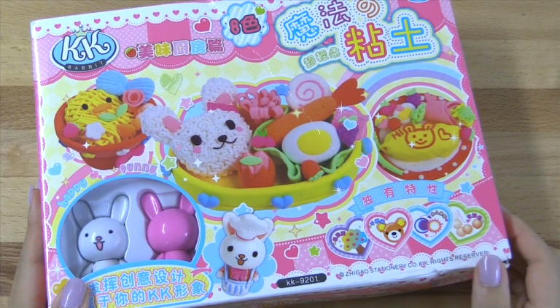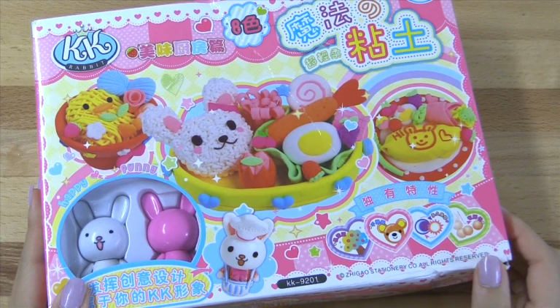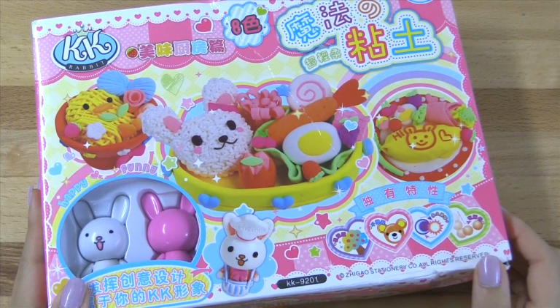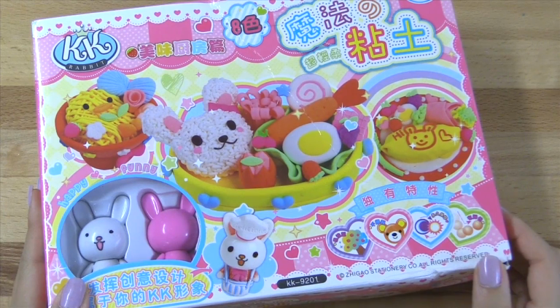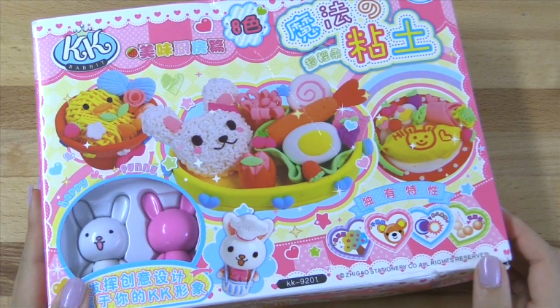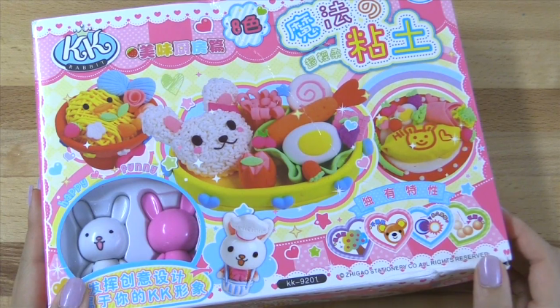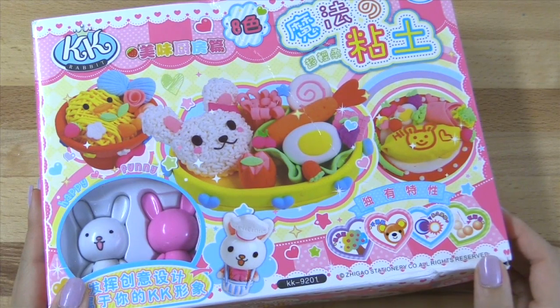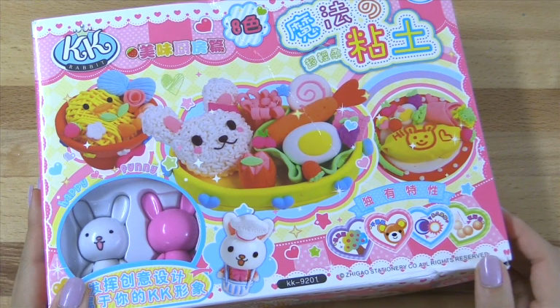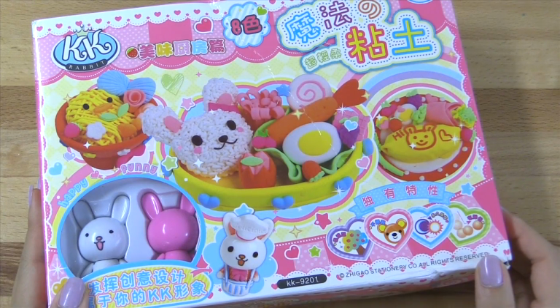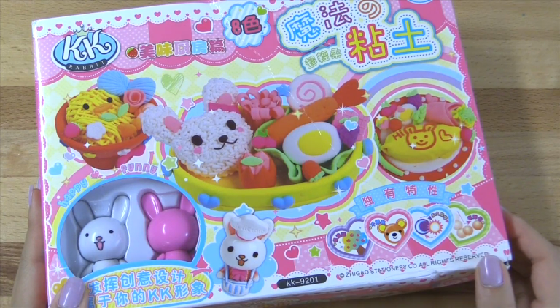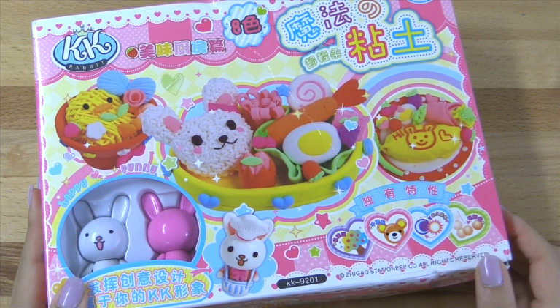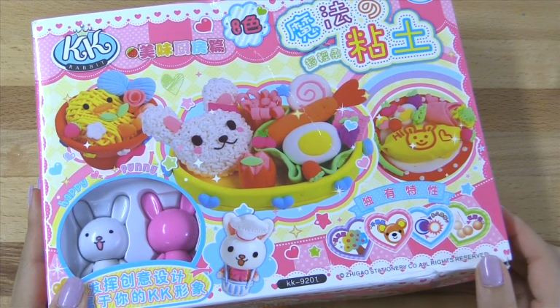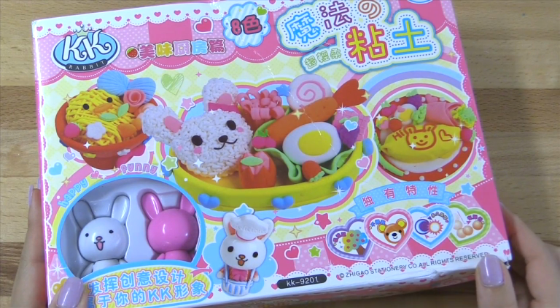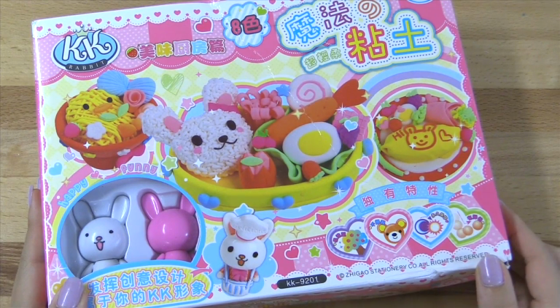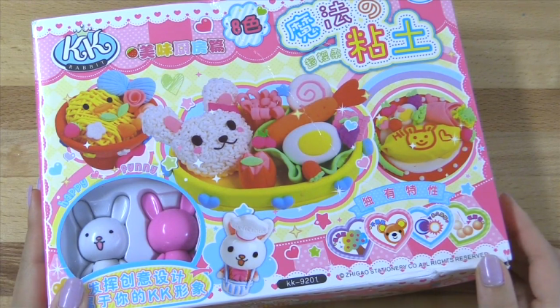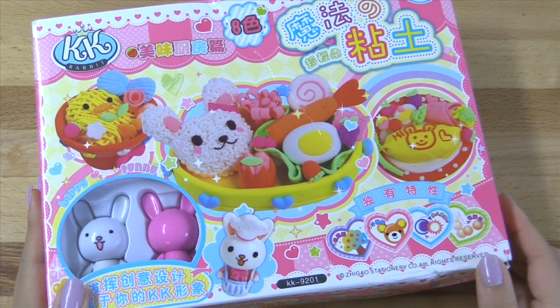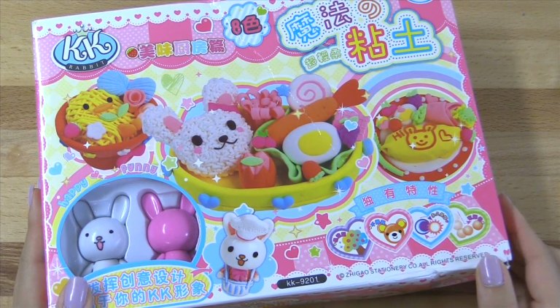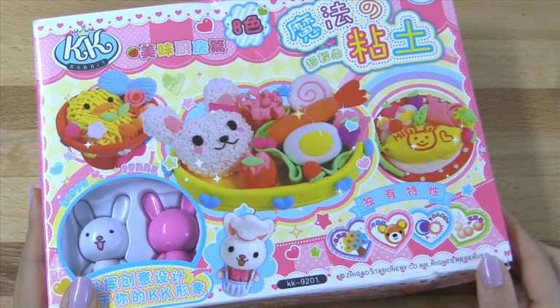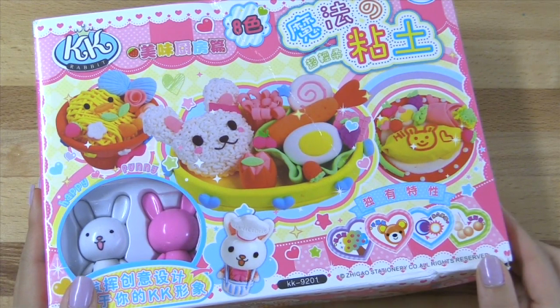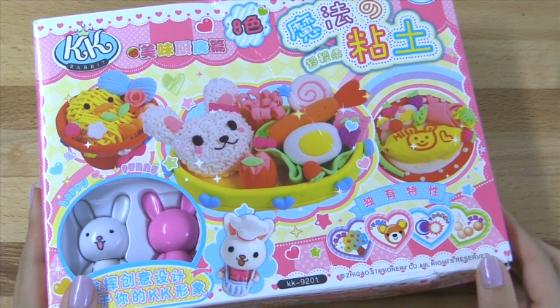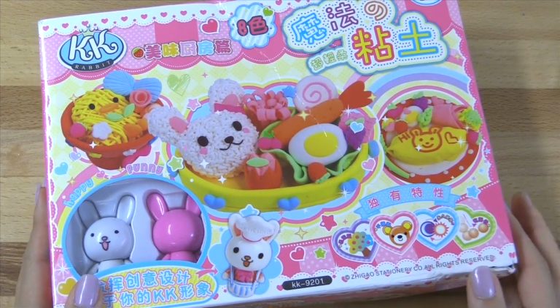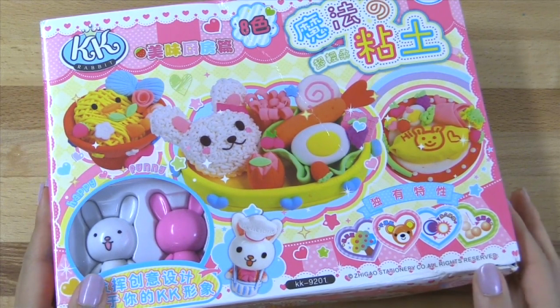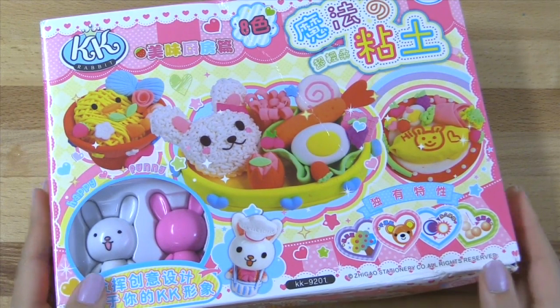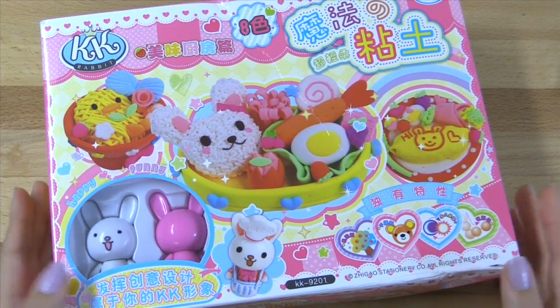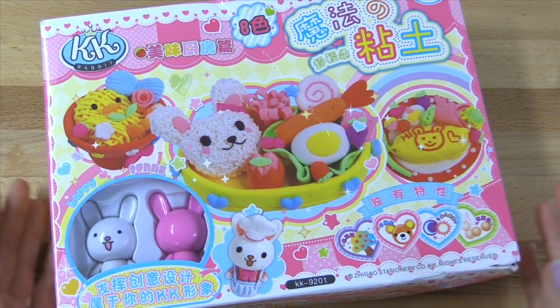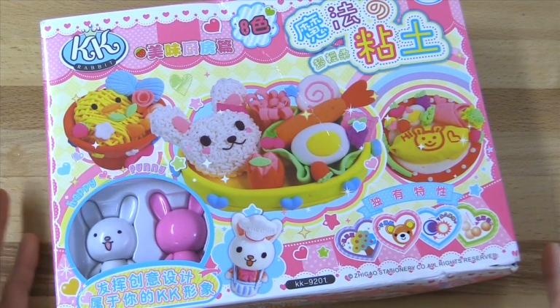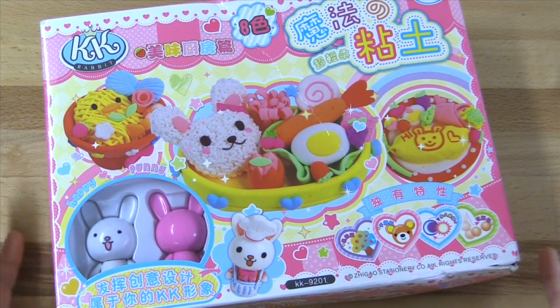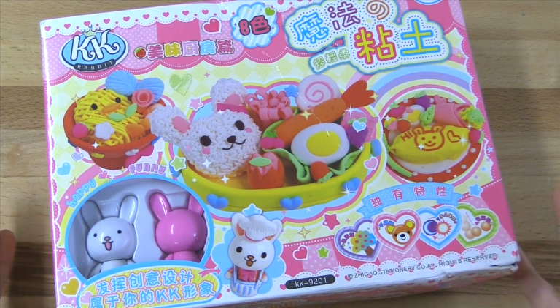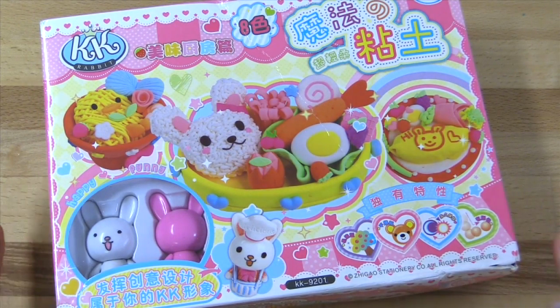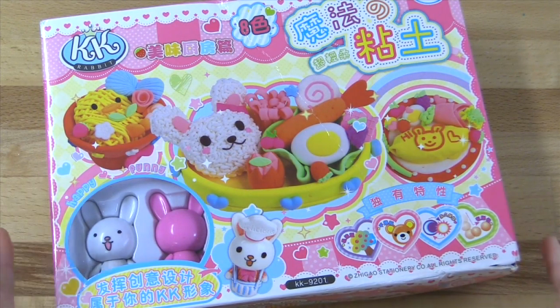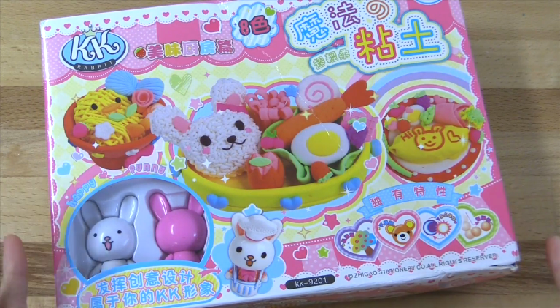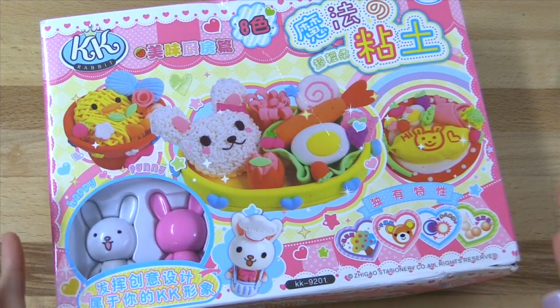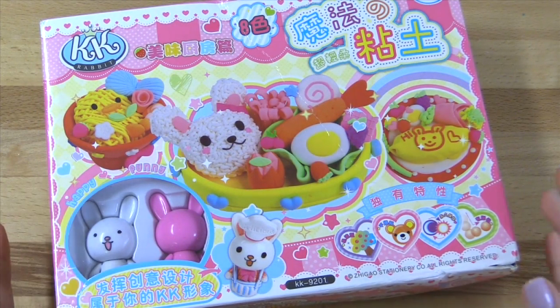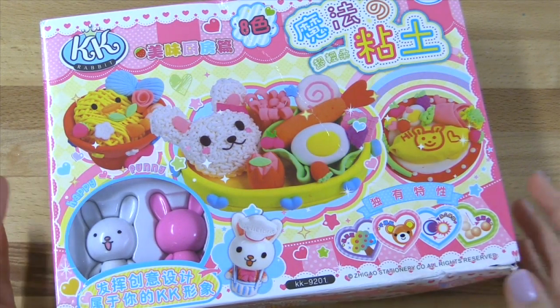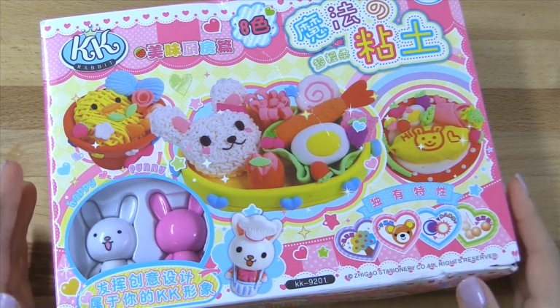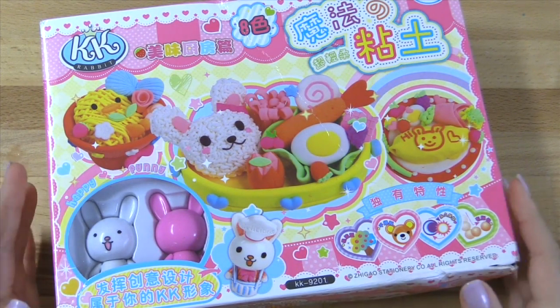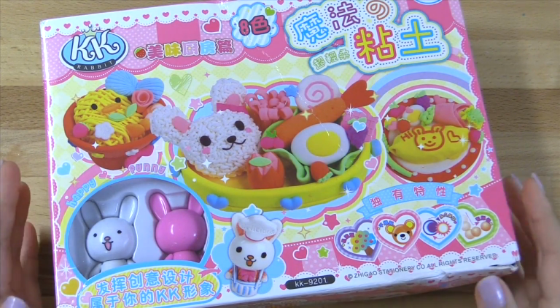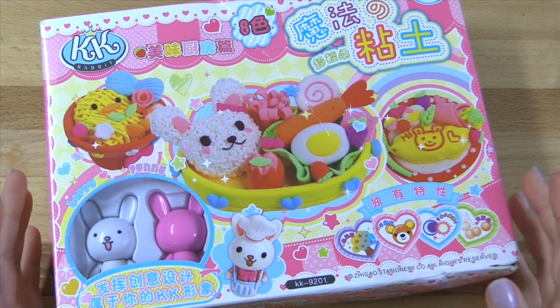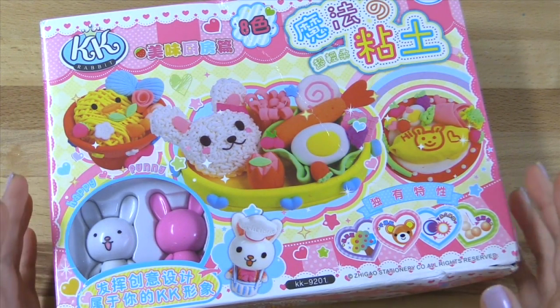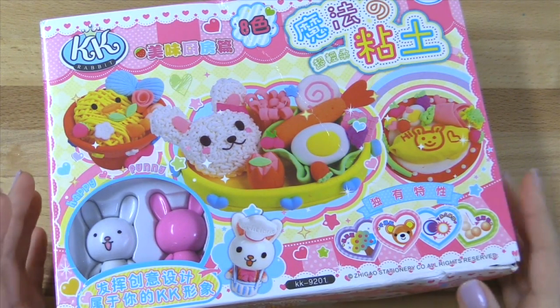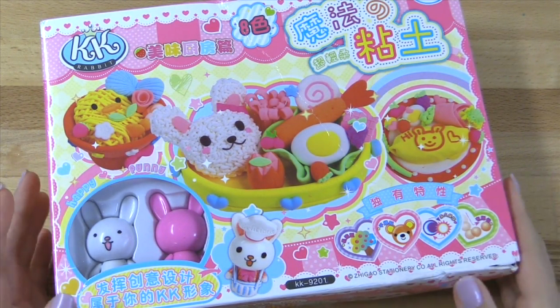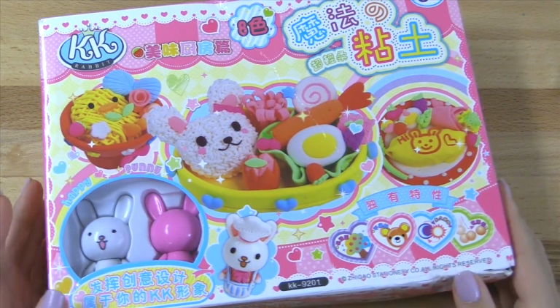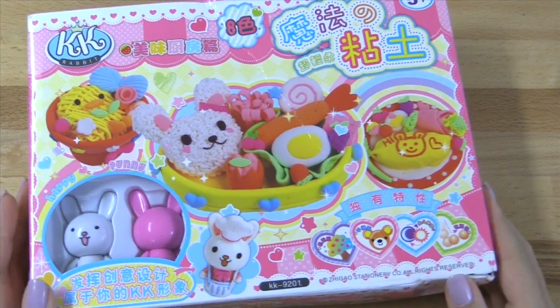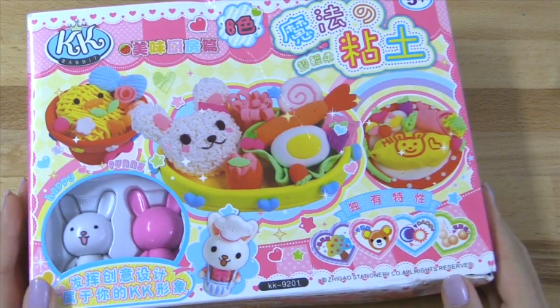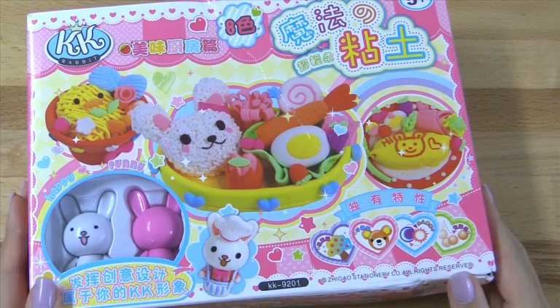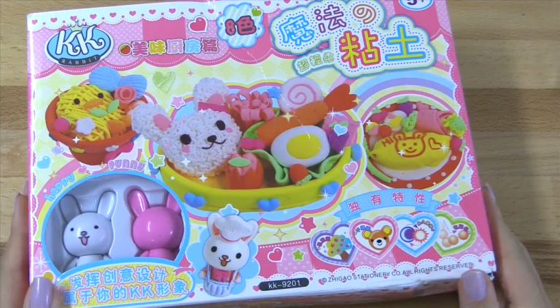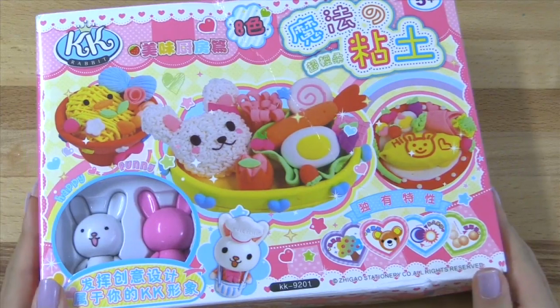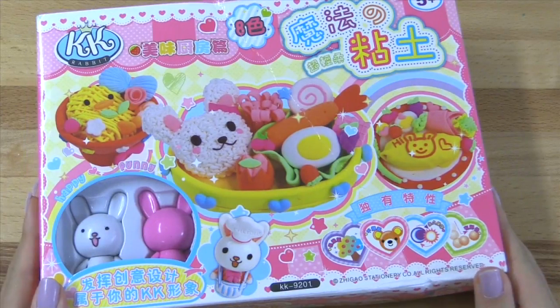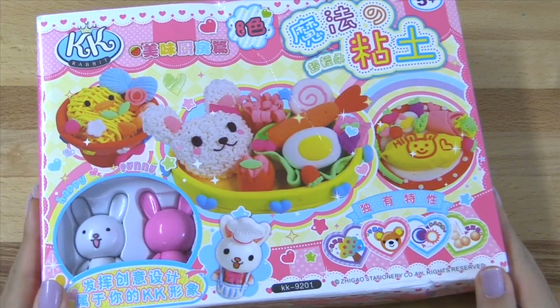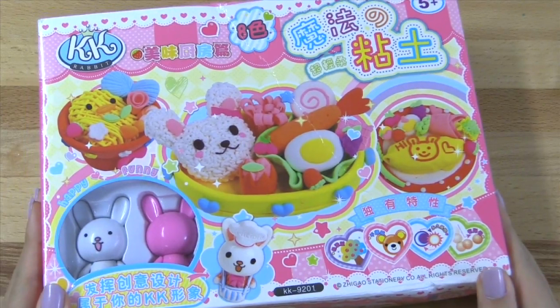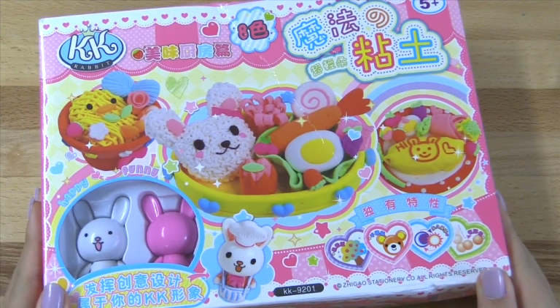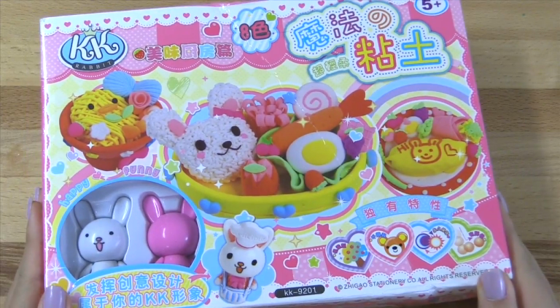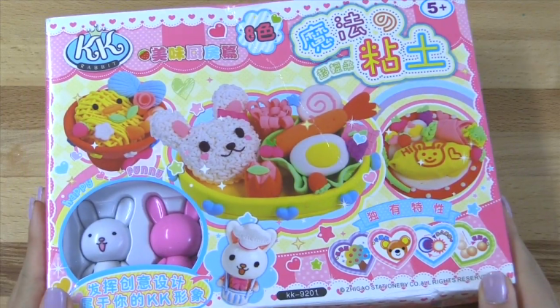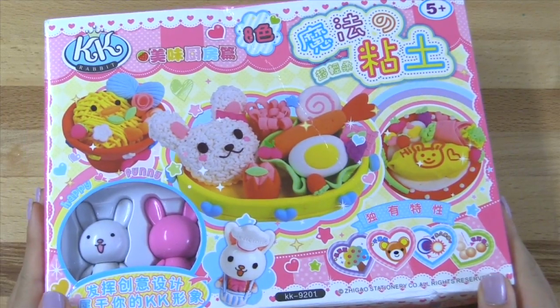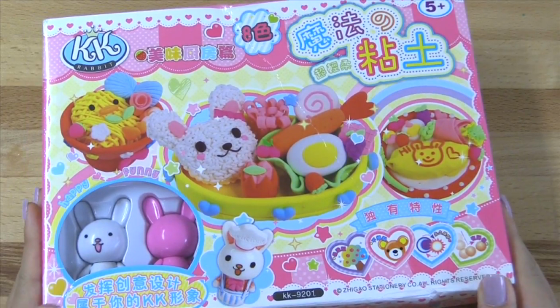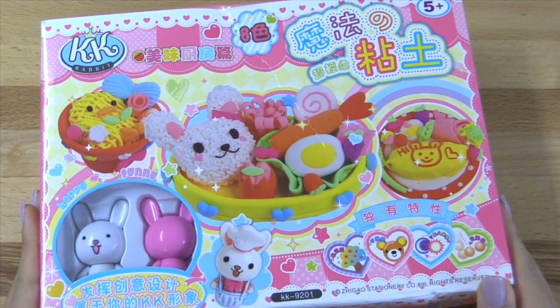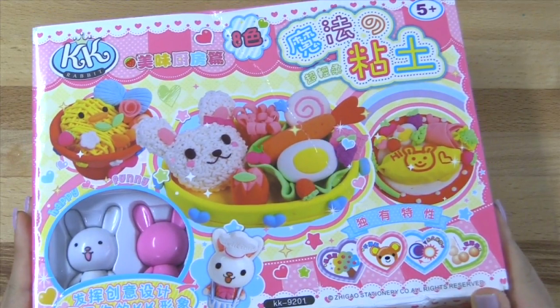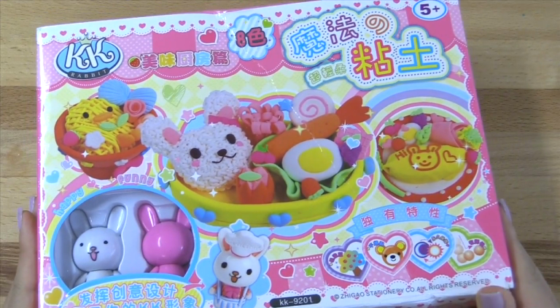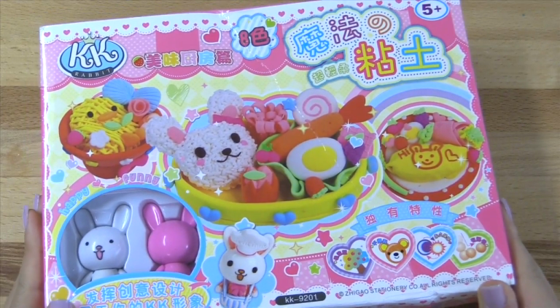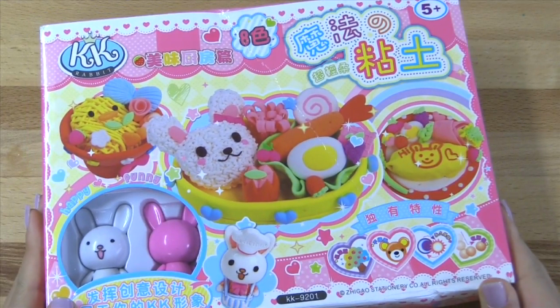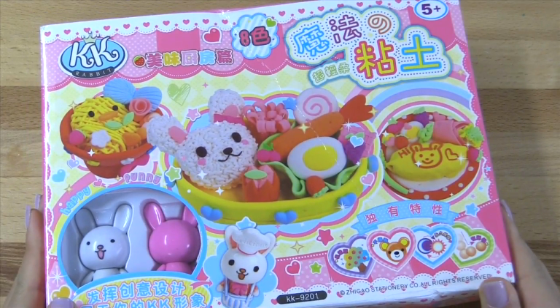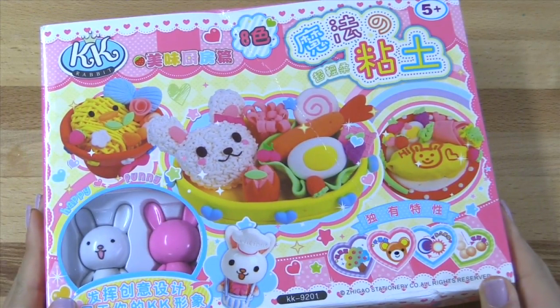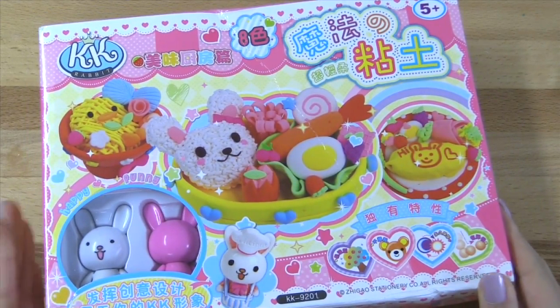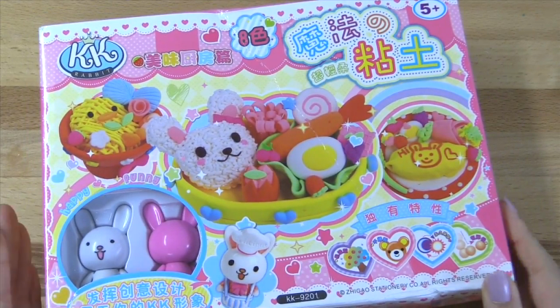Hi everyone, it's Tutorials.ia here, and today I'll be trying out something a little bit different. I'm going to try clay today.